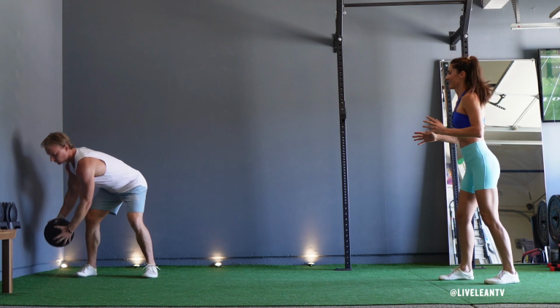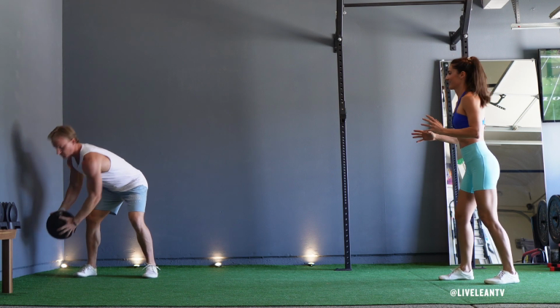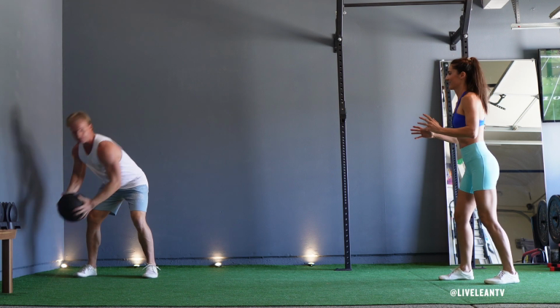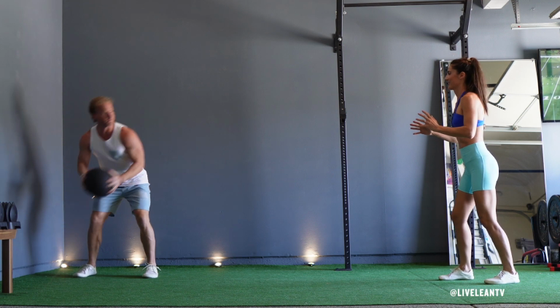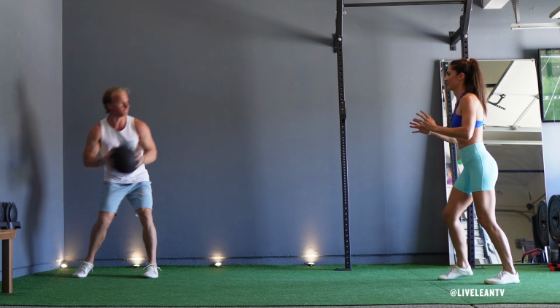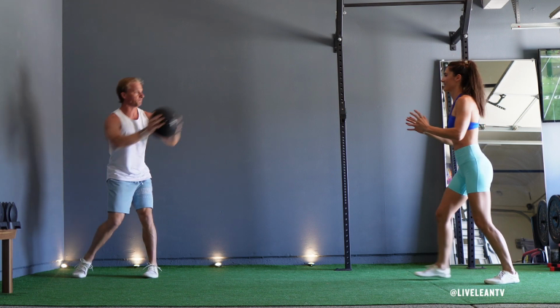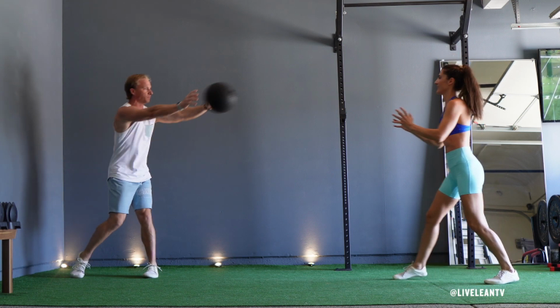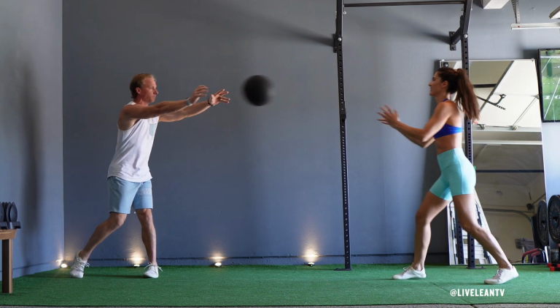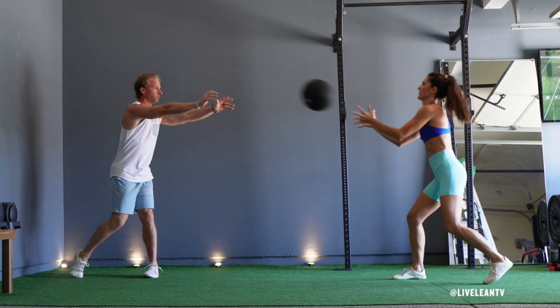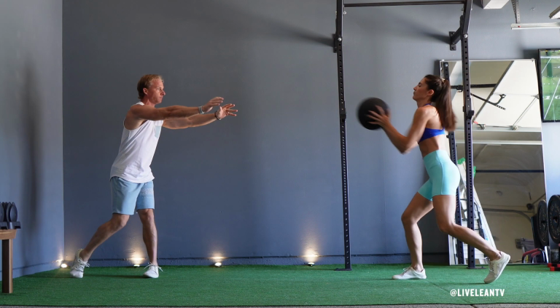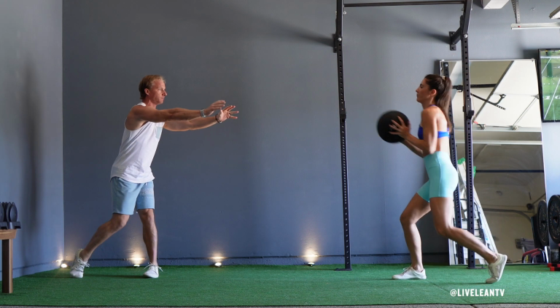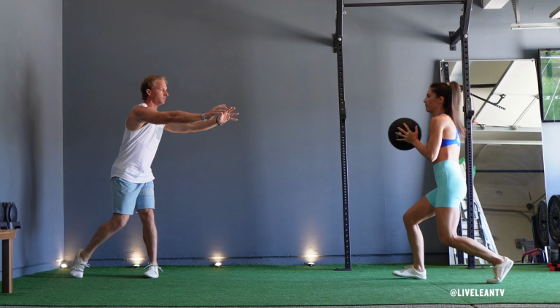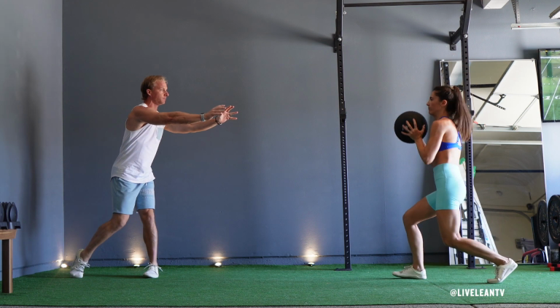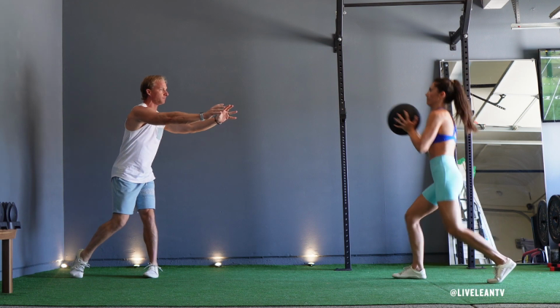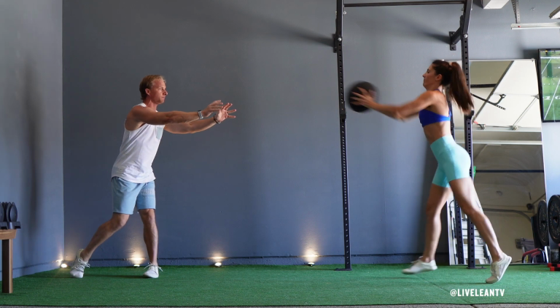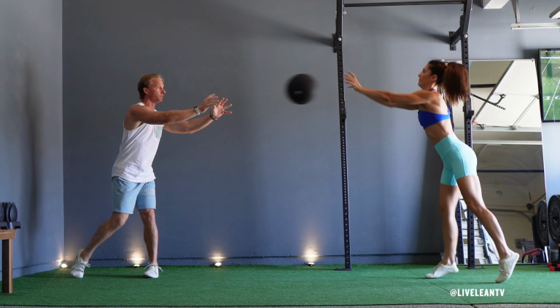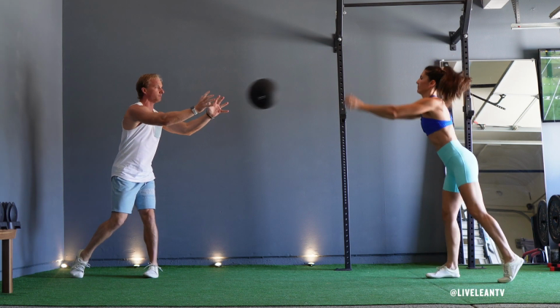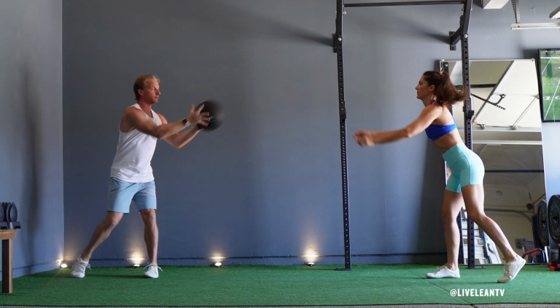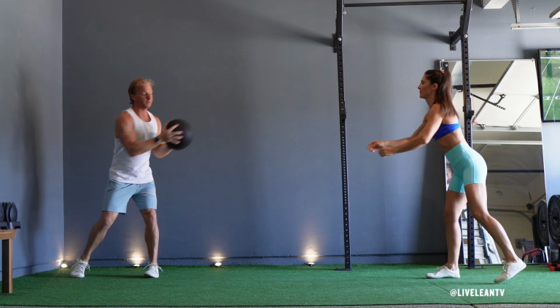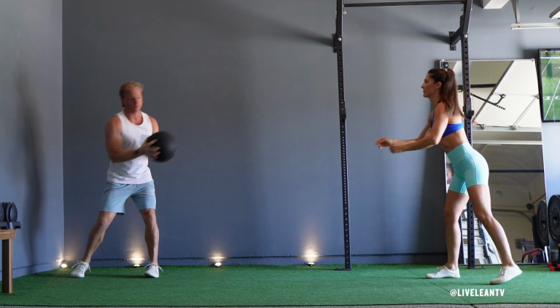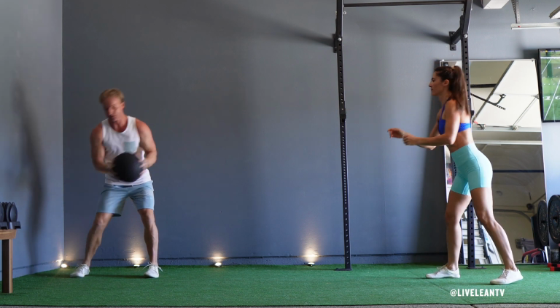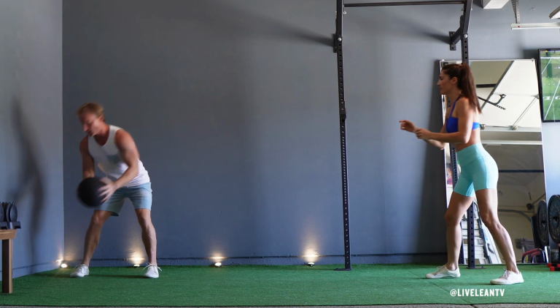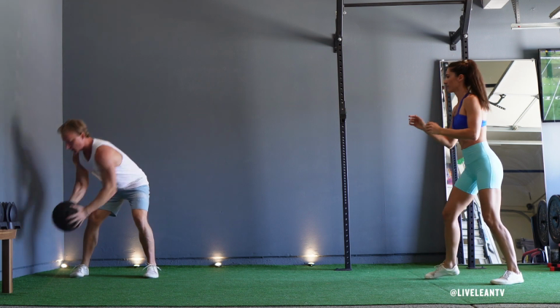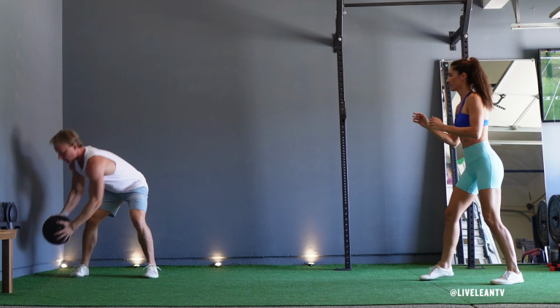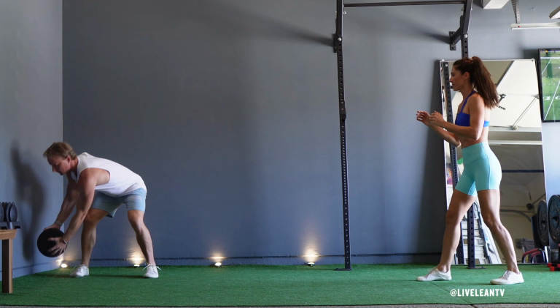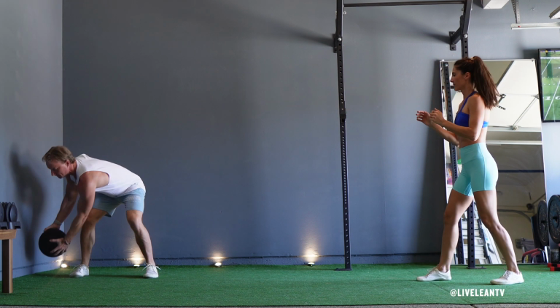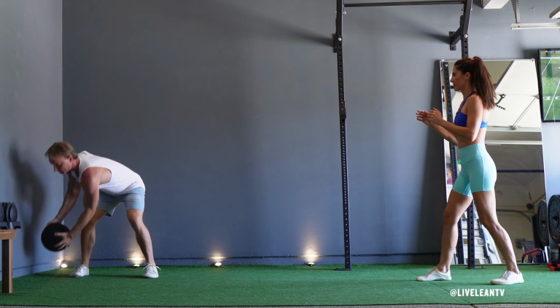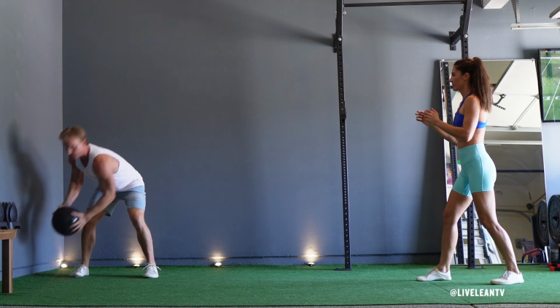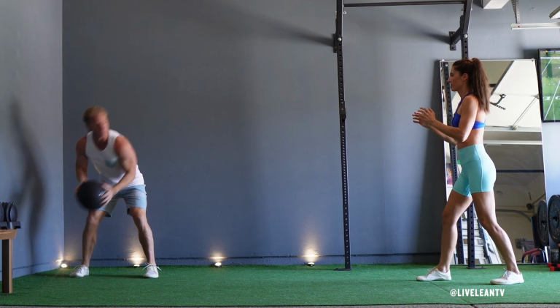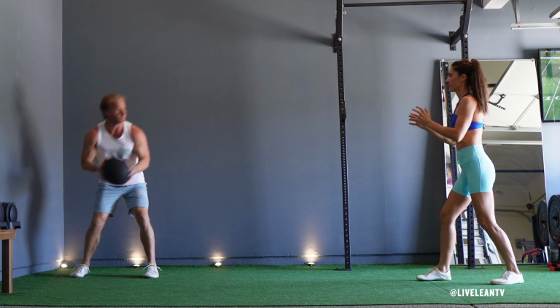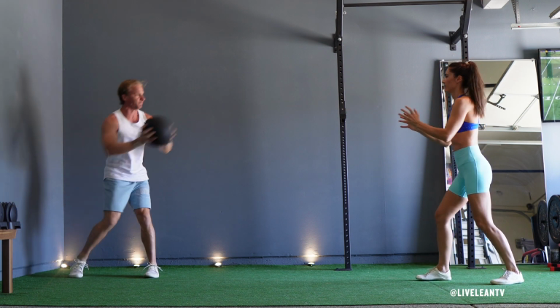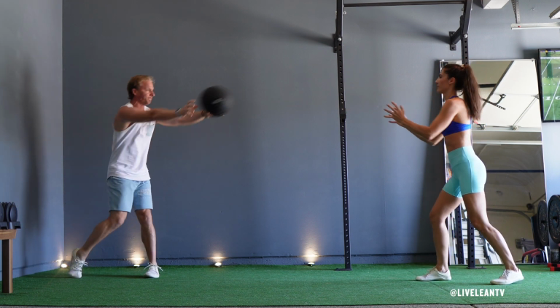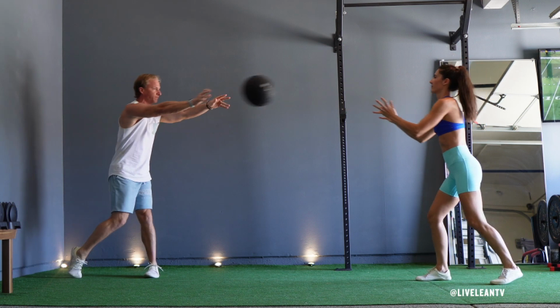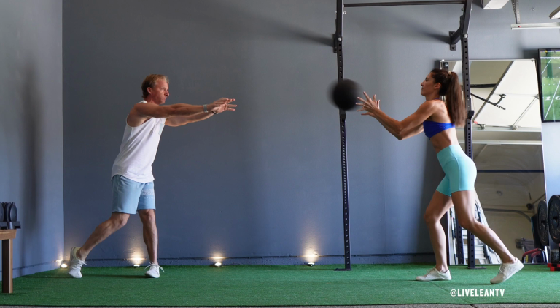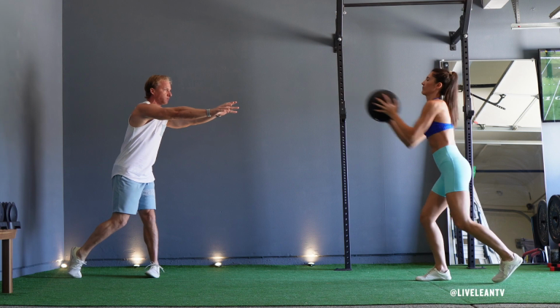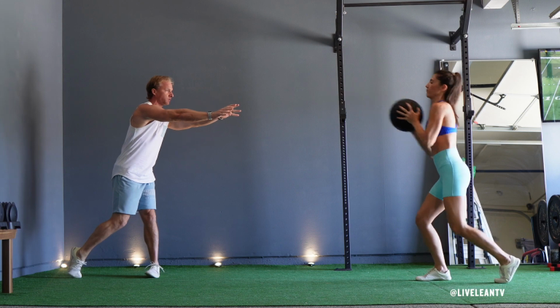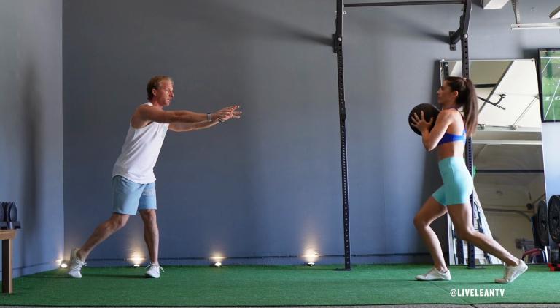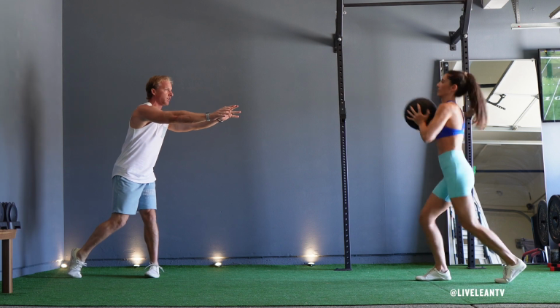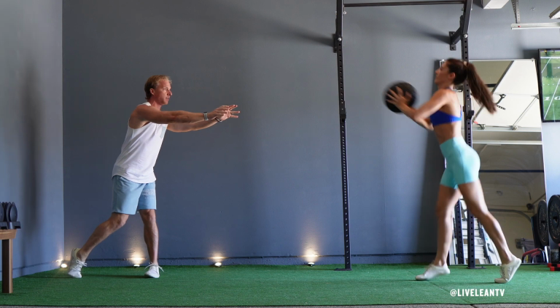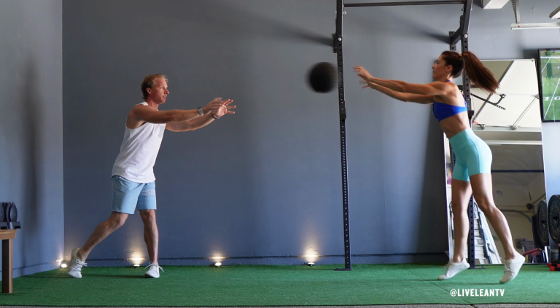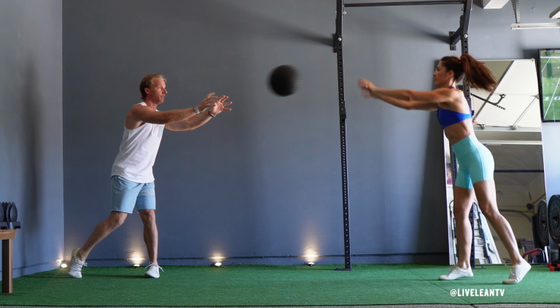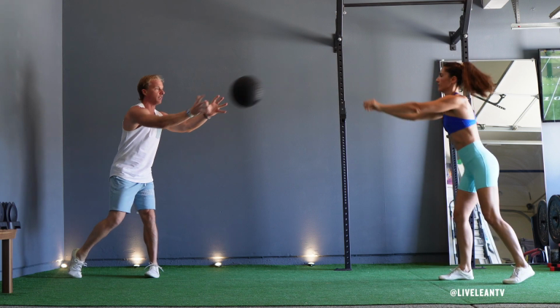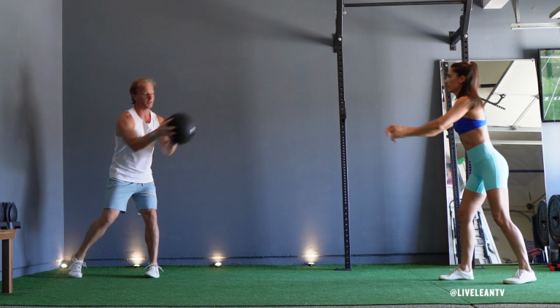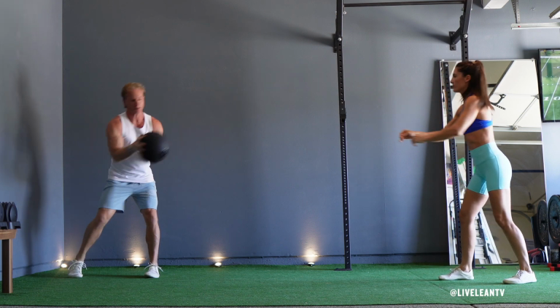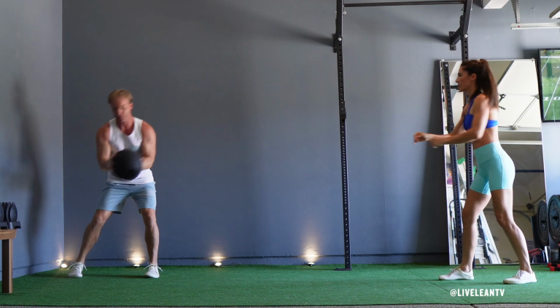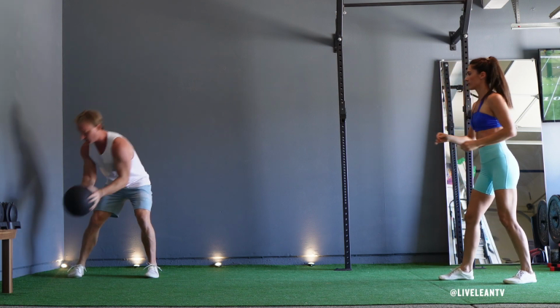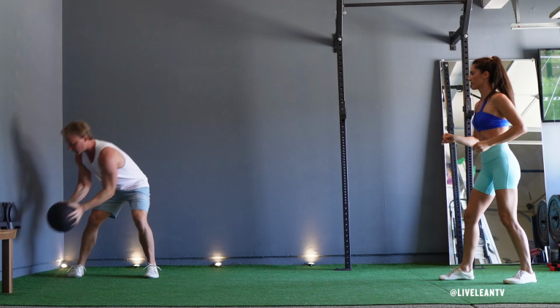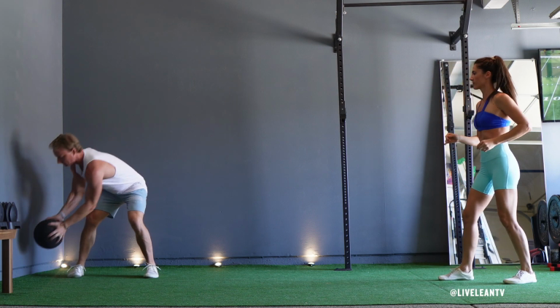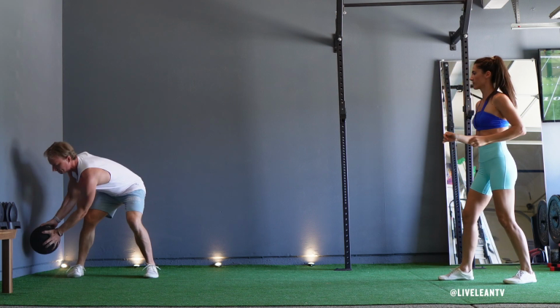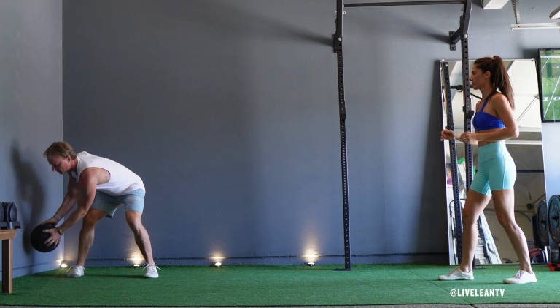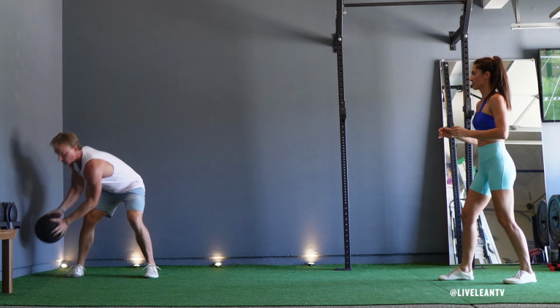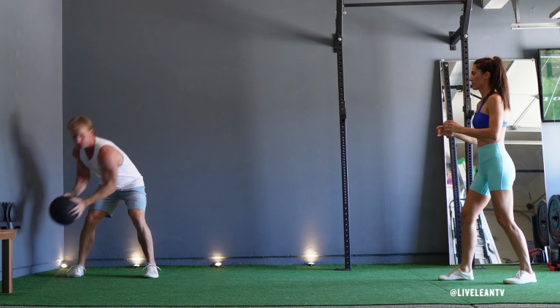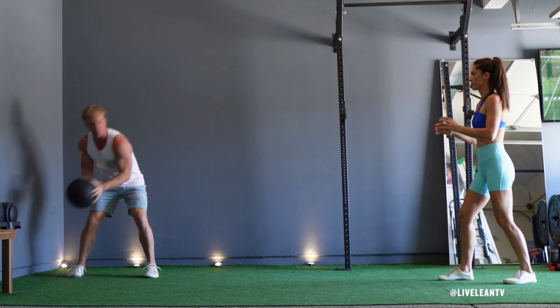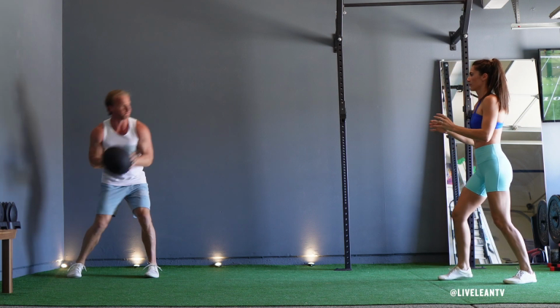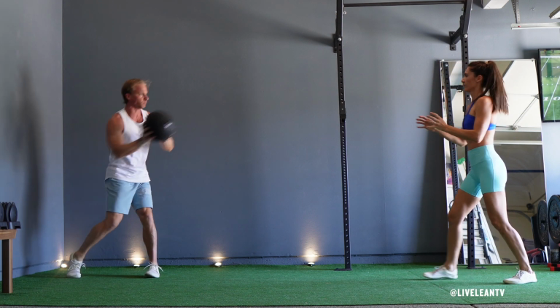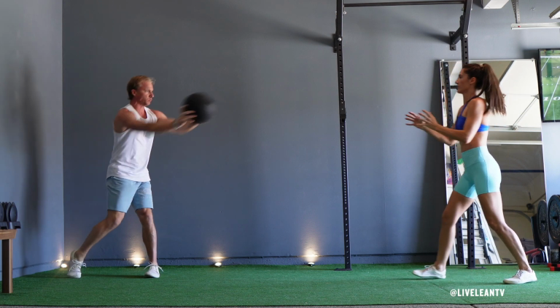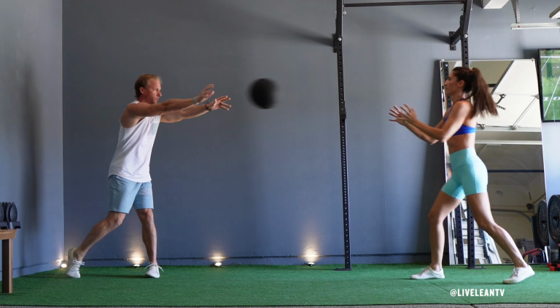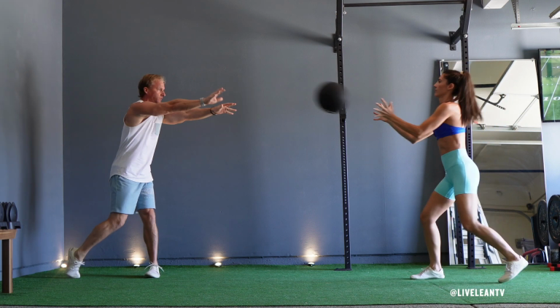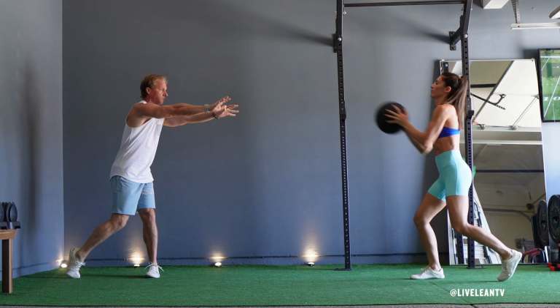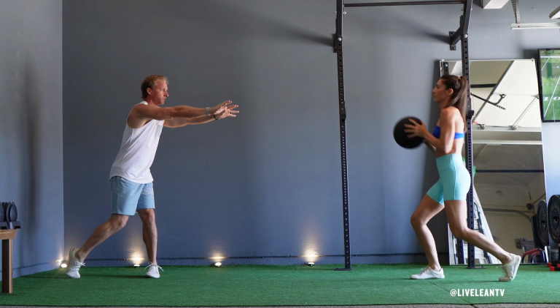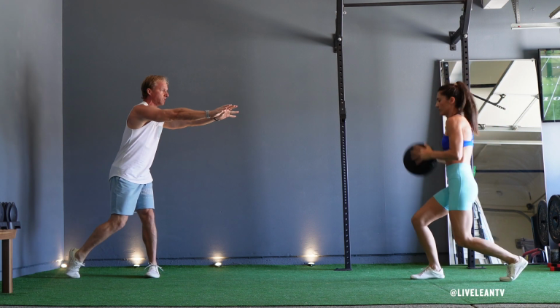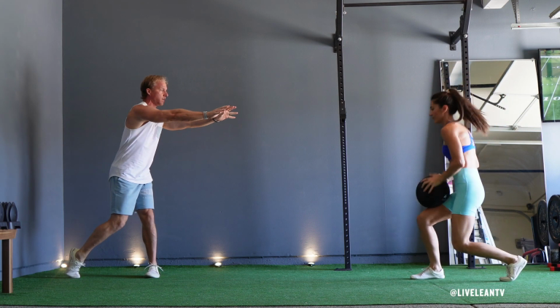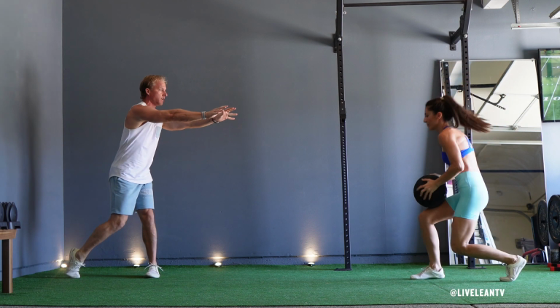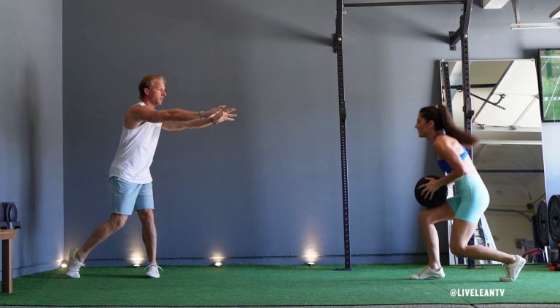Lower the medicine ball to the outside of your foot, then rotate back and explosively throw the medicine ball across your body at shoulder height to a partner.